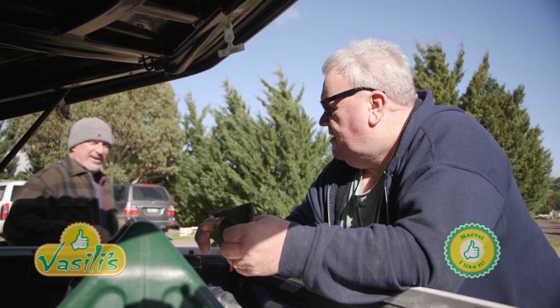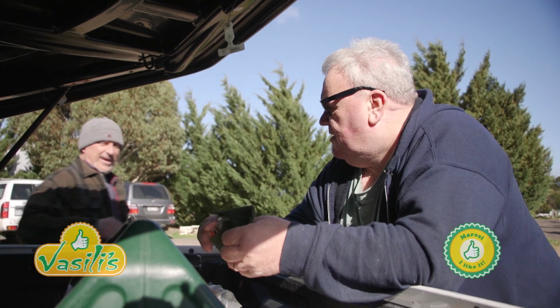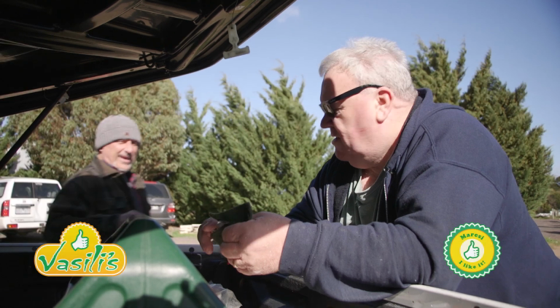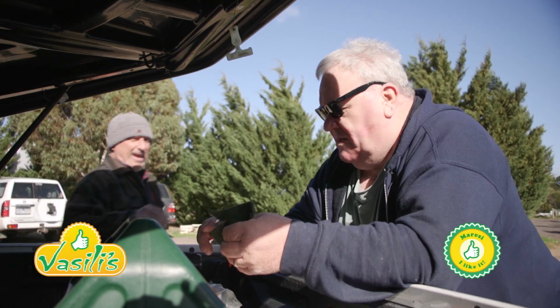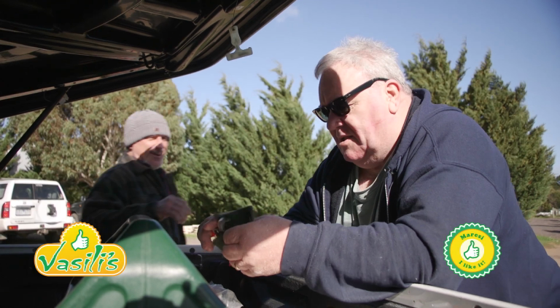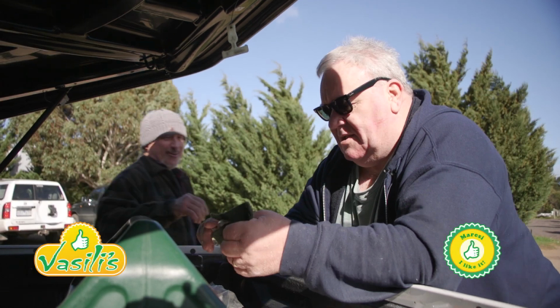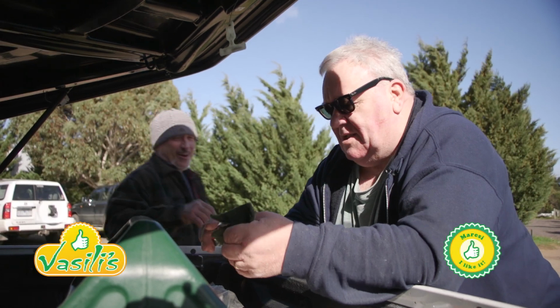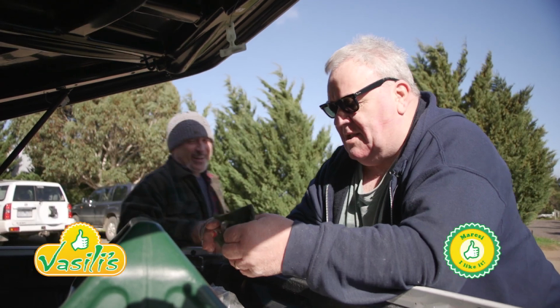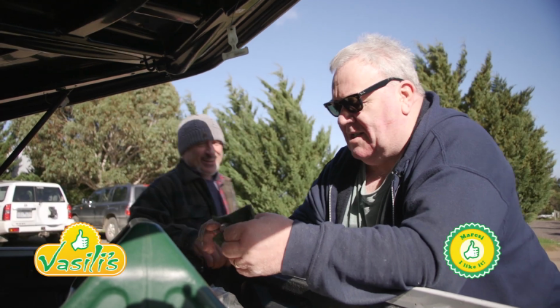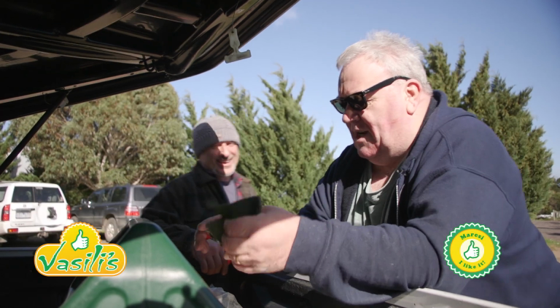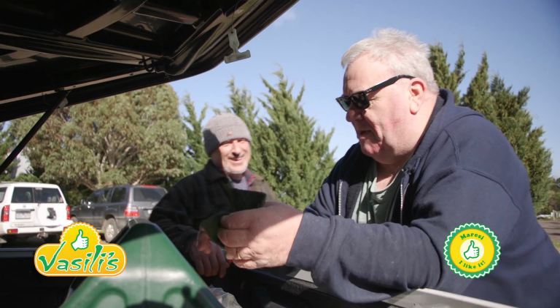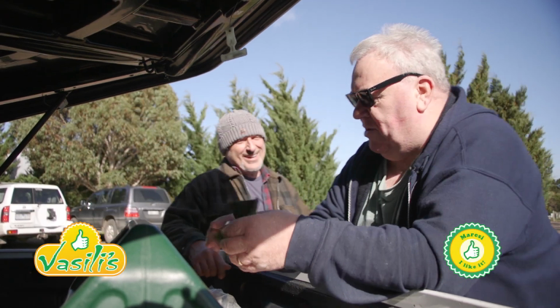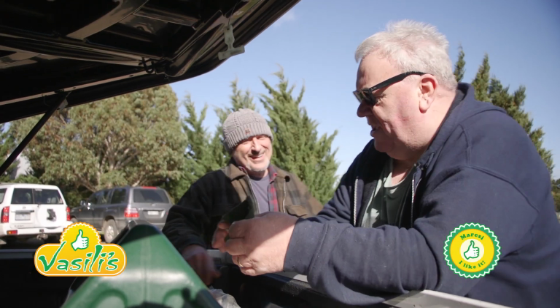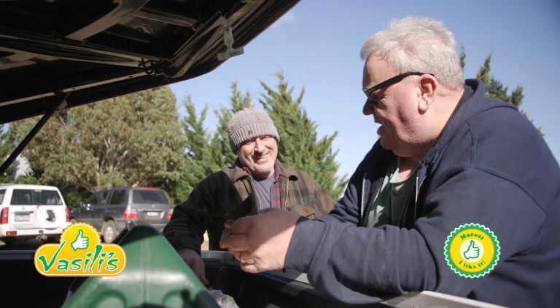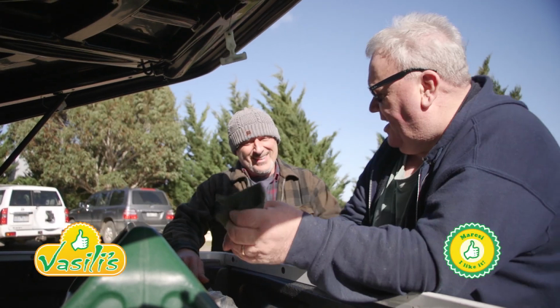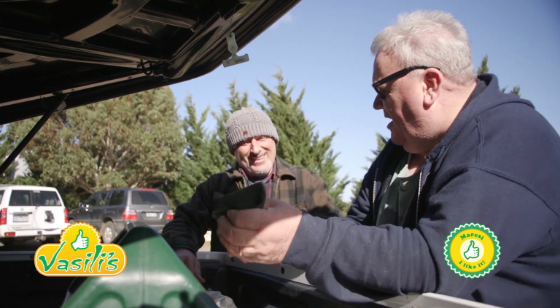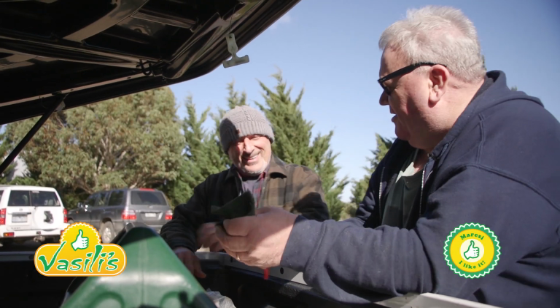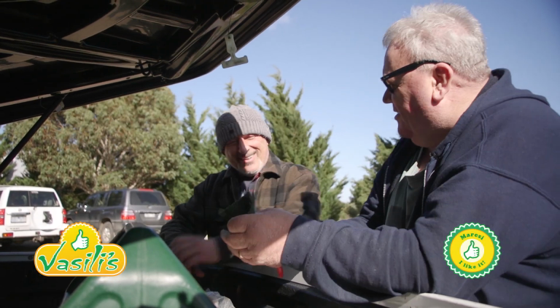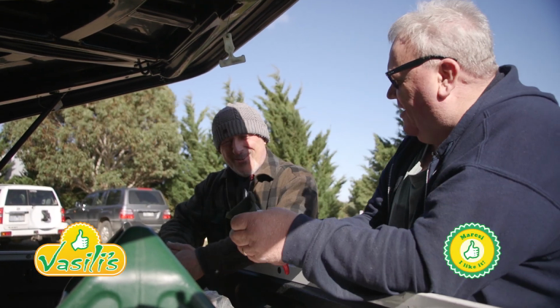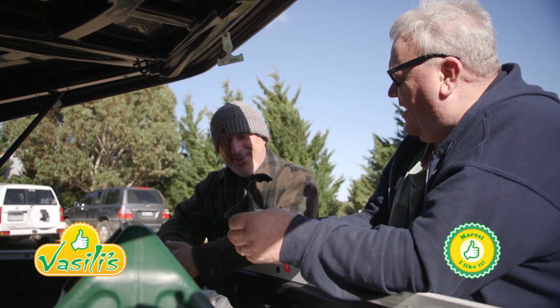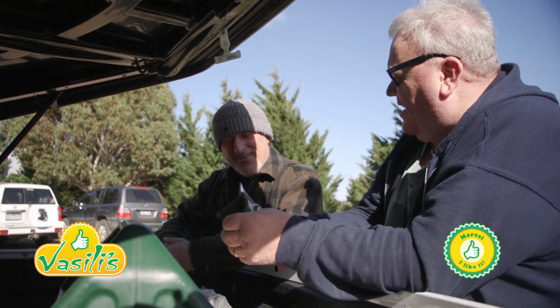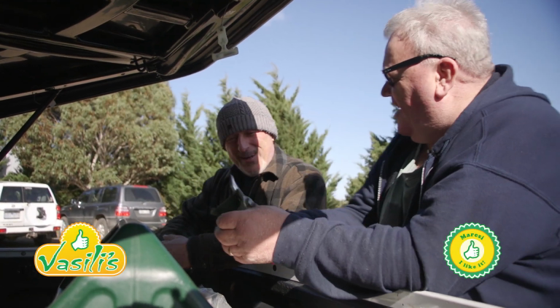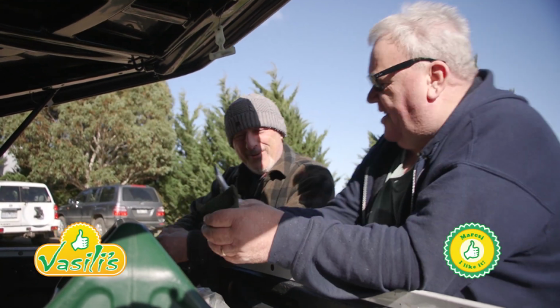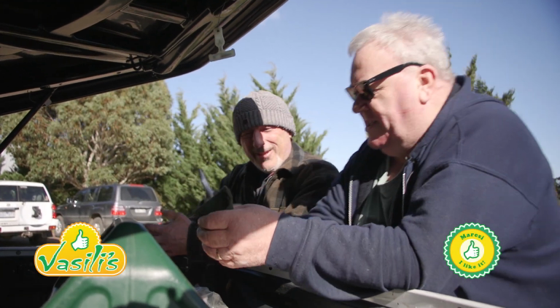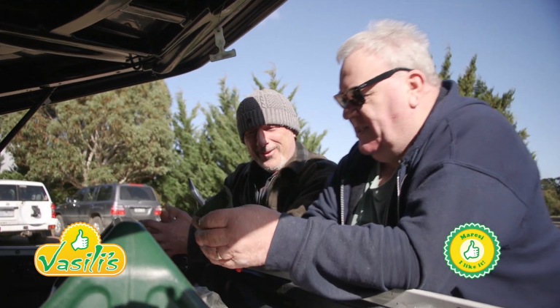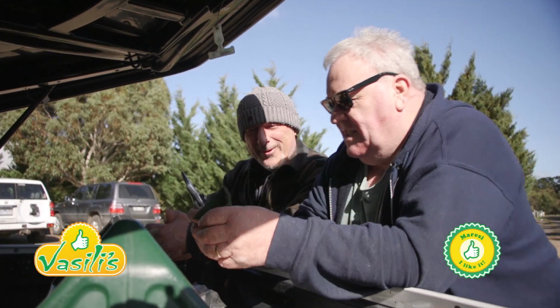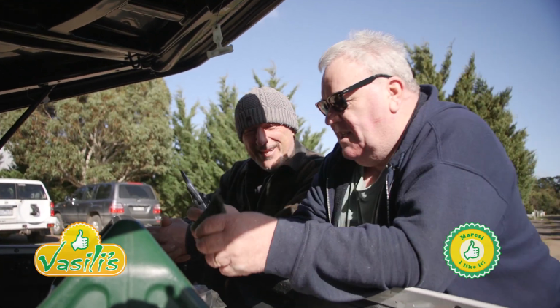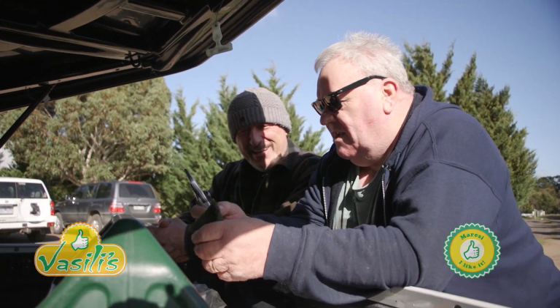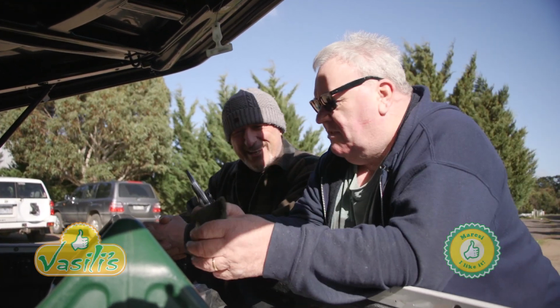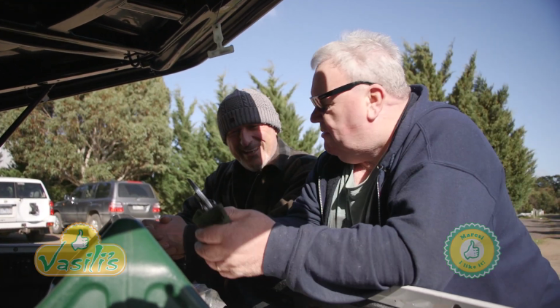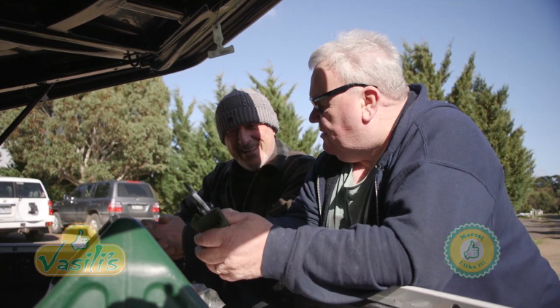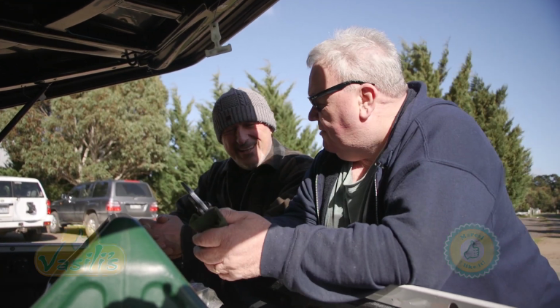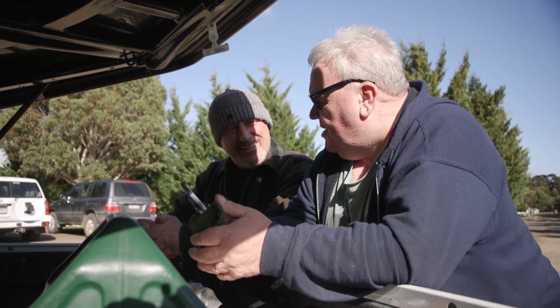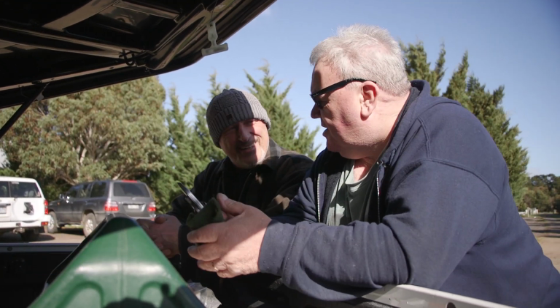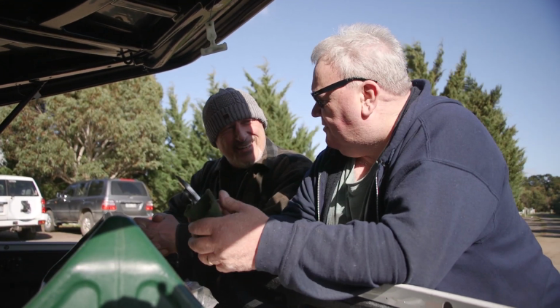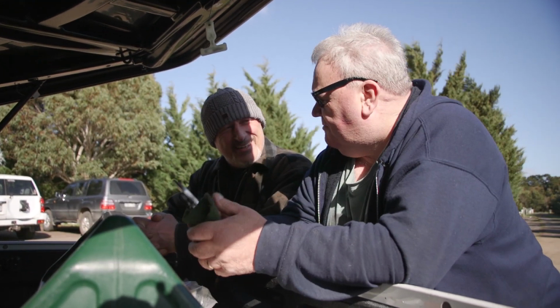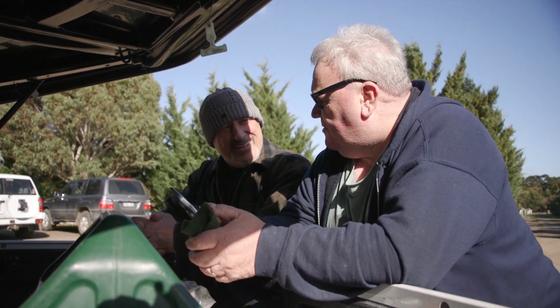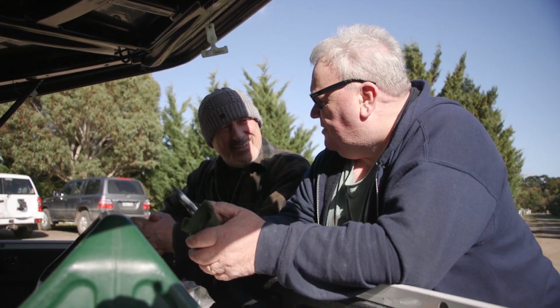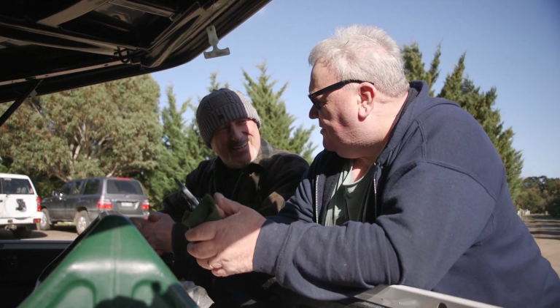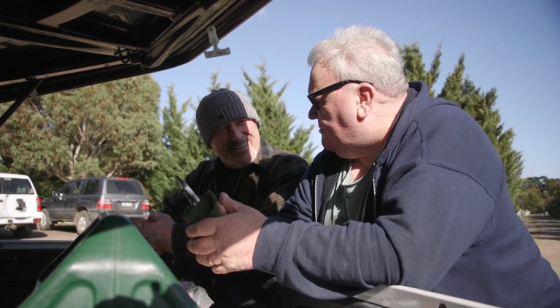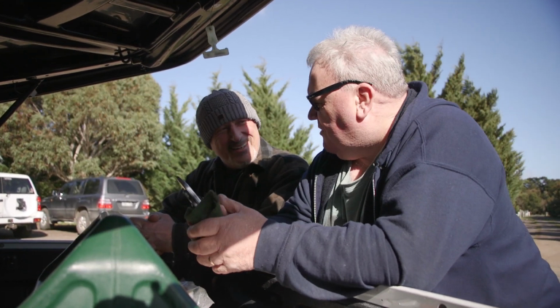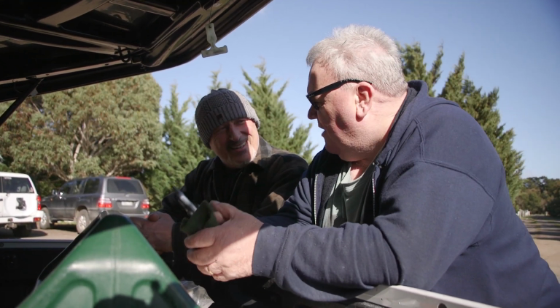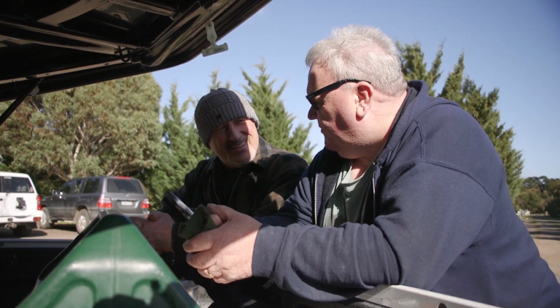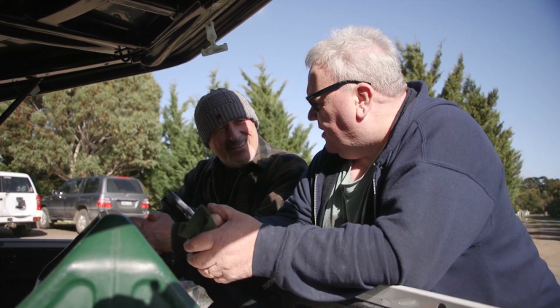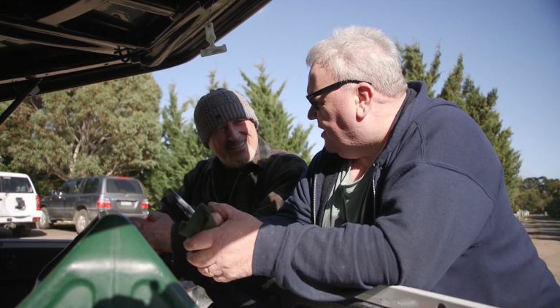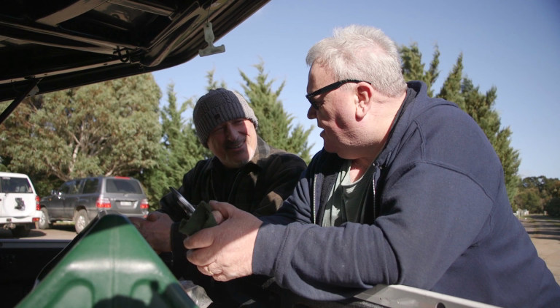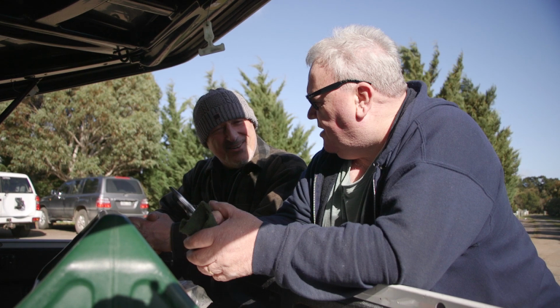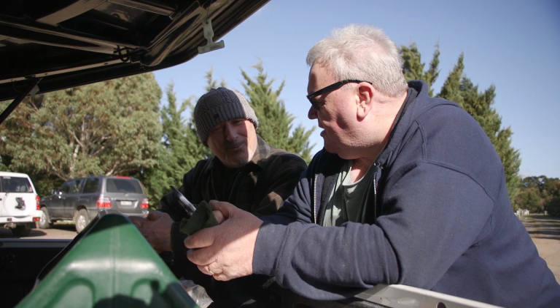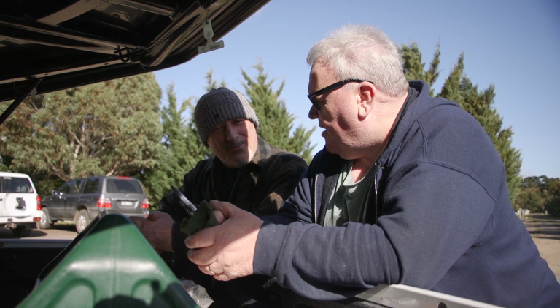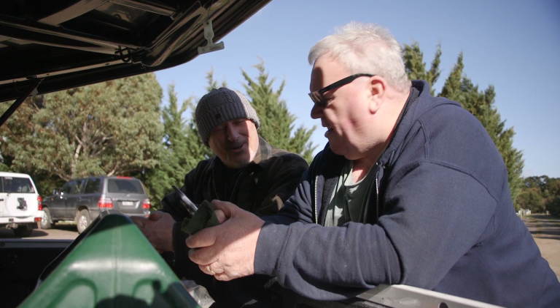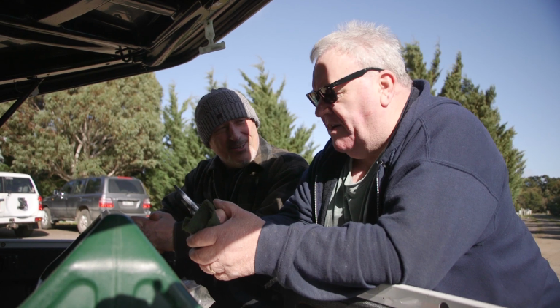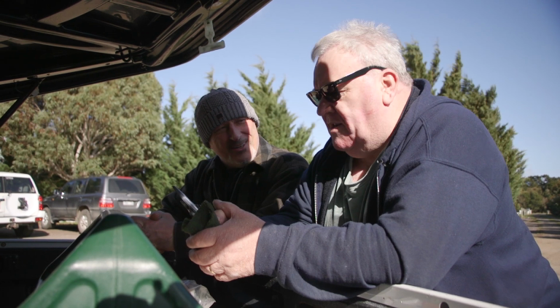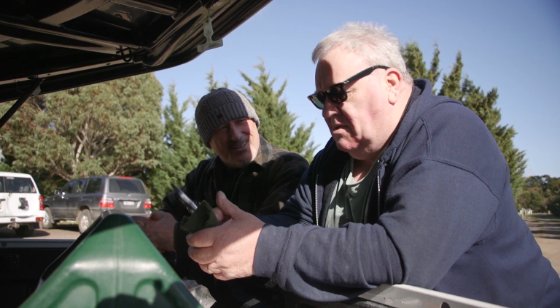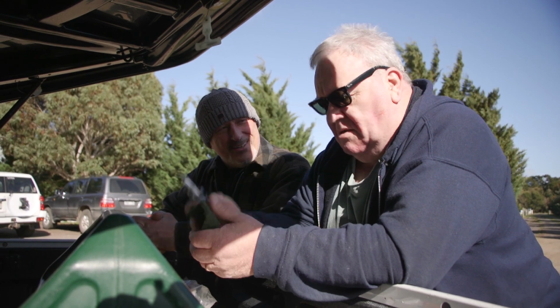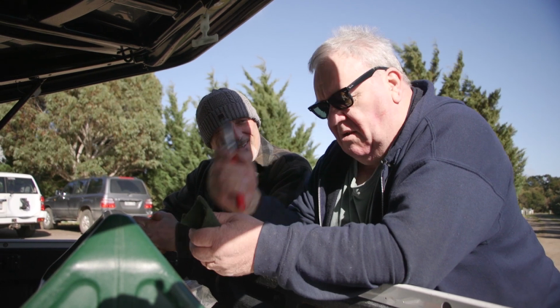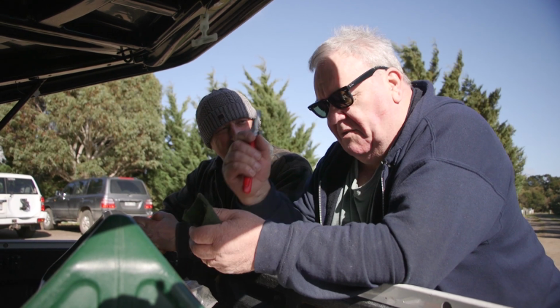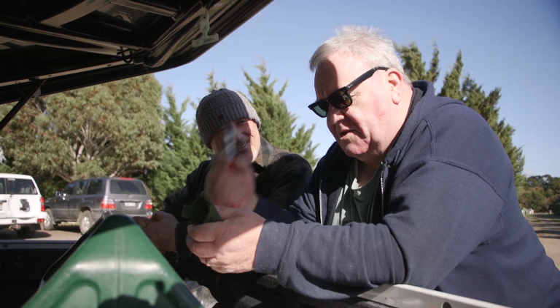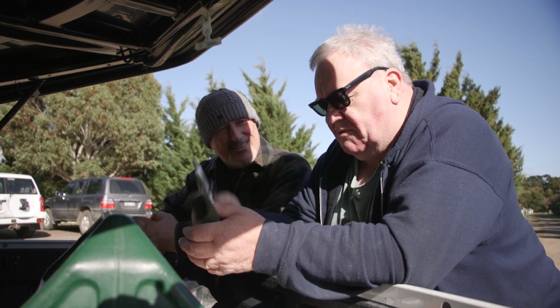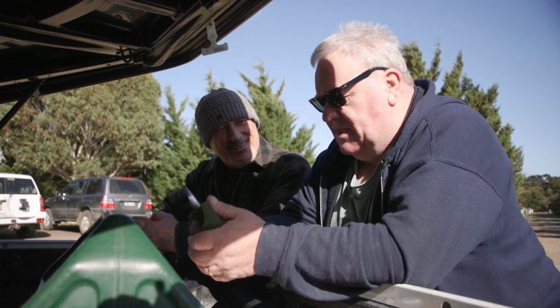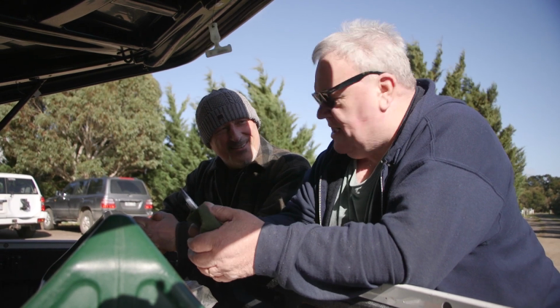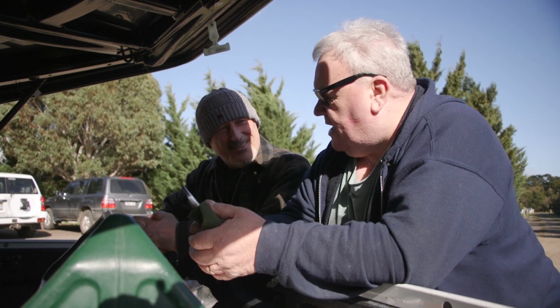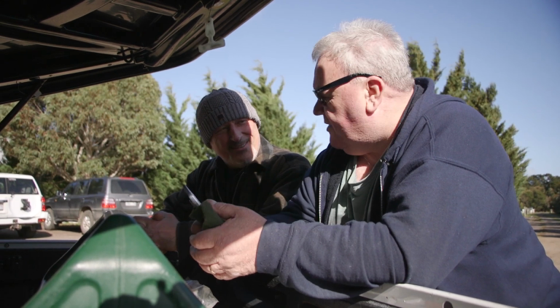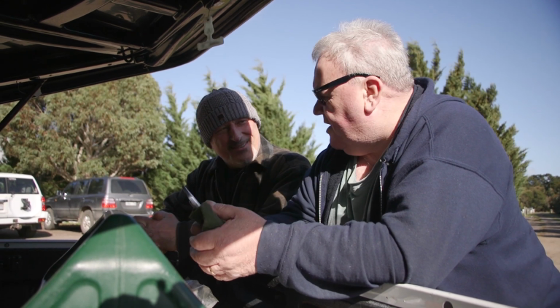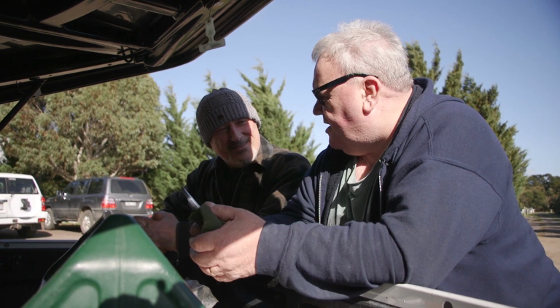How are you going Craig? G'day Blake, how are you going? Good mate, what are you doing here? I'm coming here to do some grafting. On what? On the trees out there.